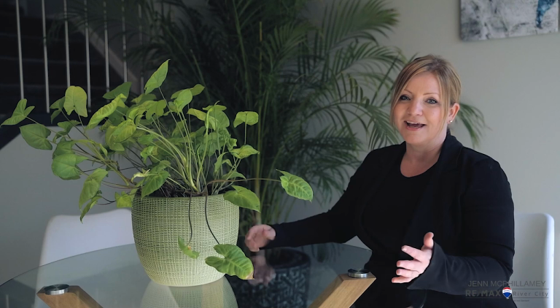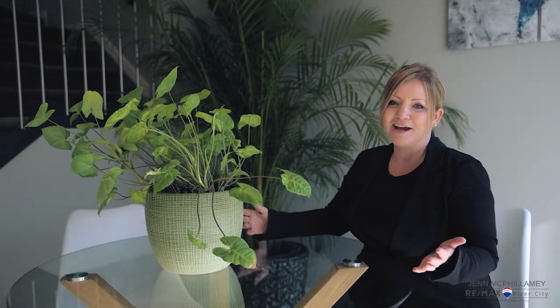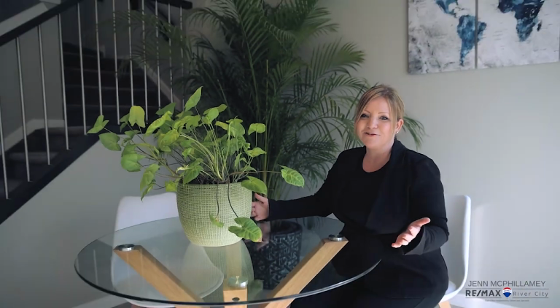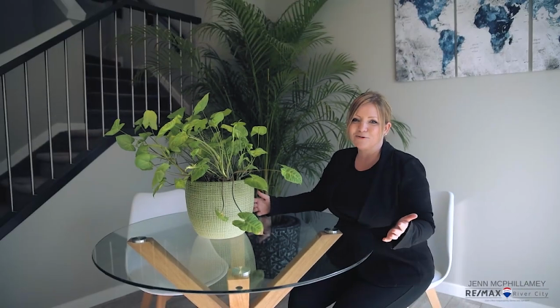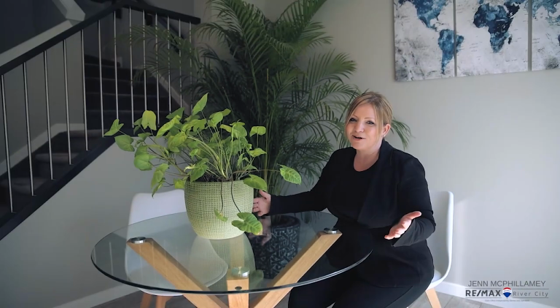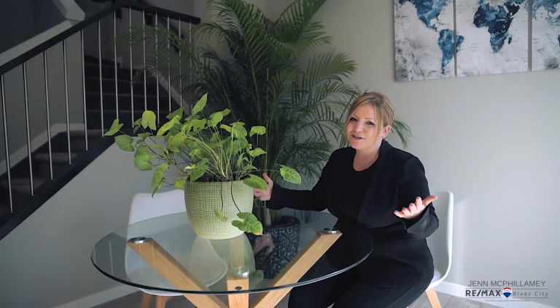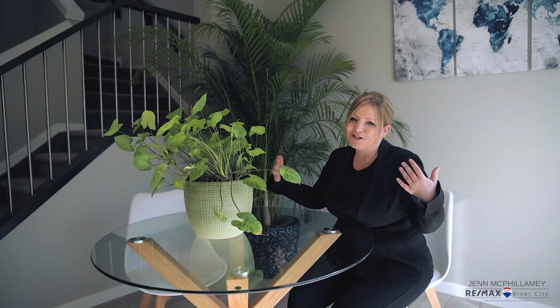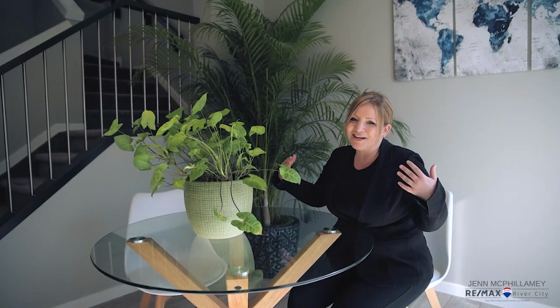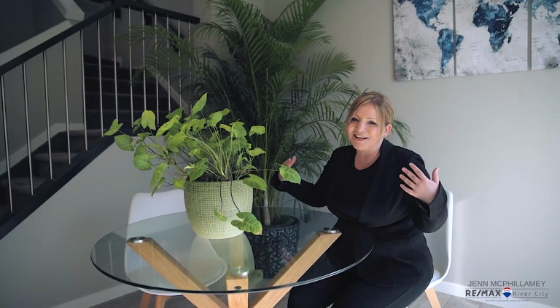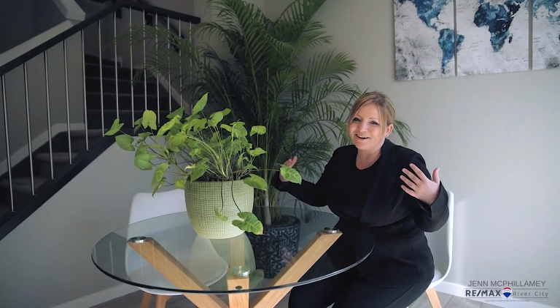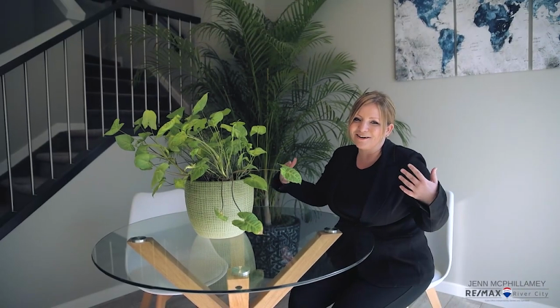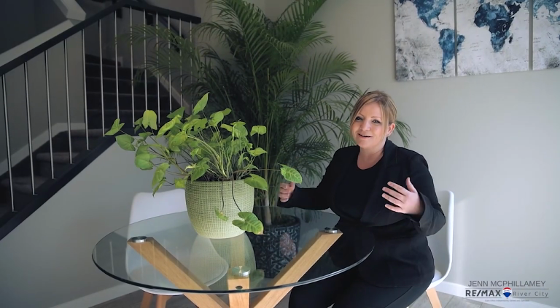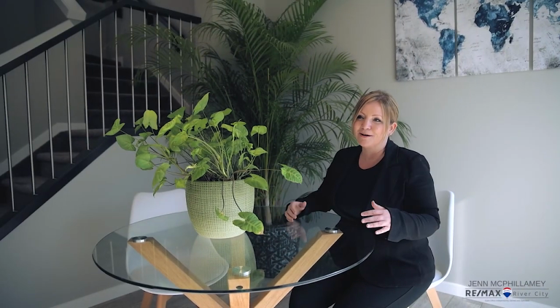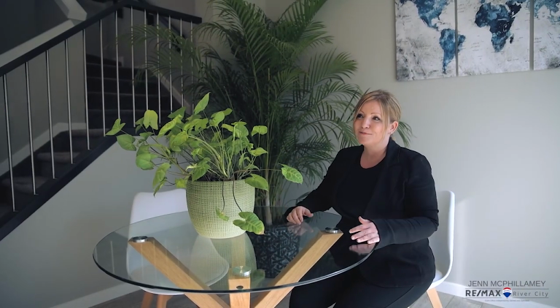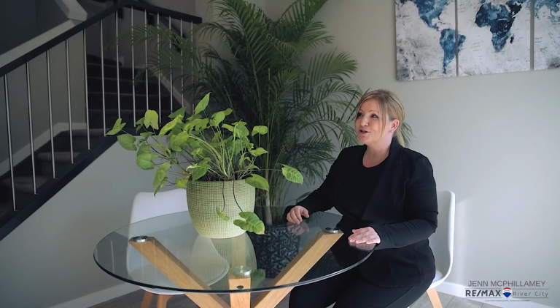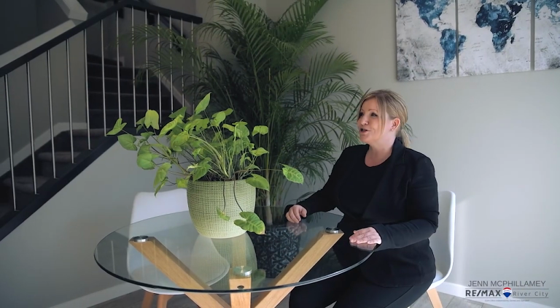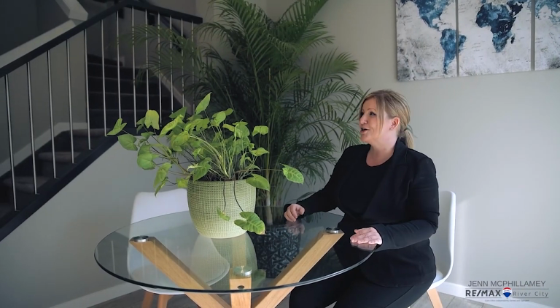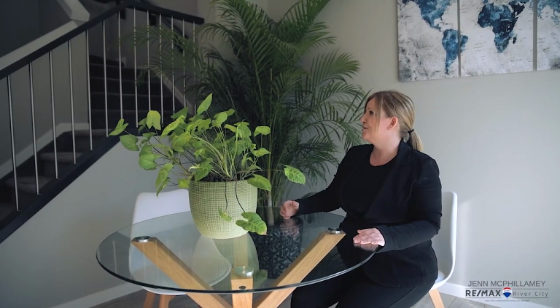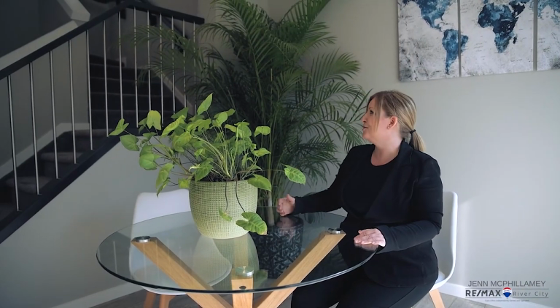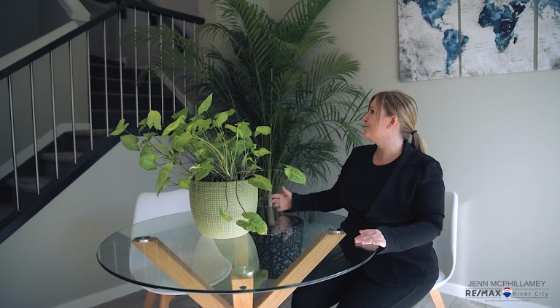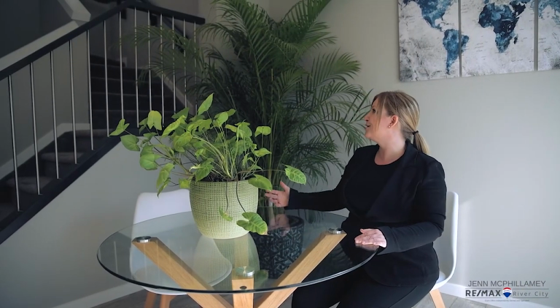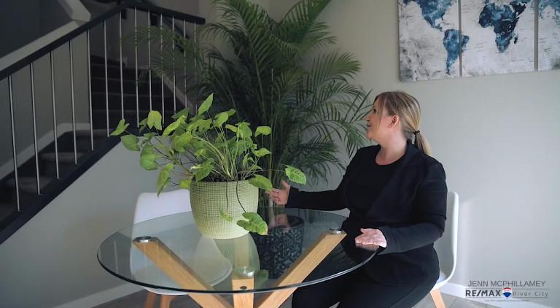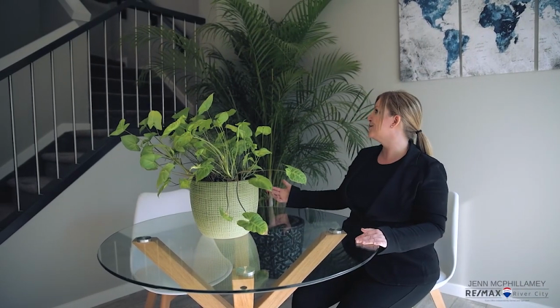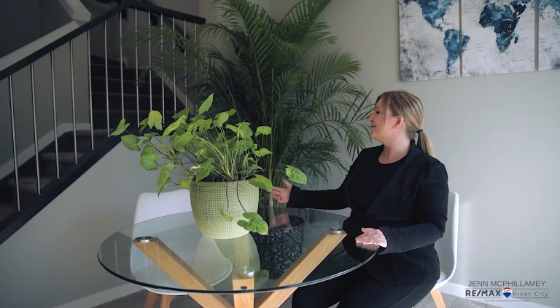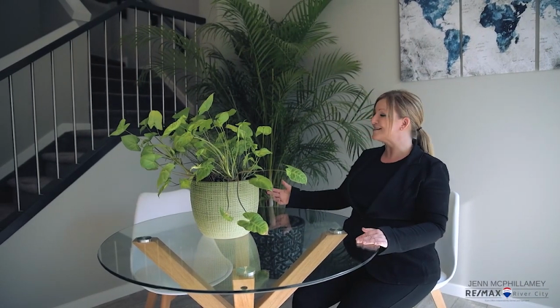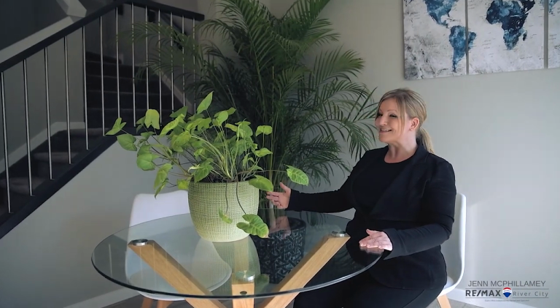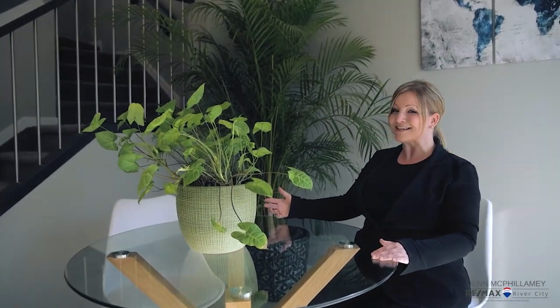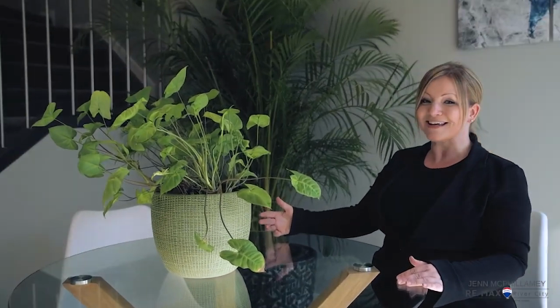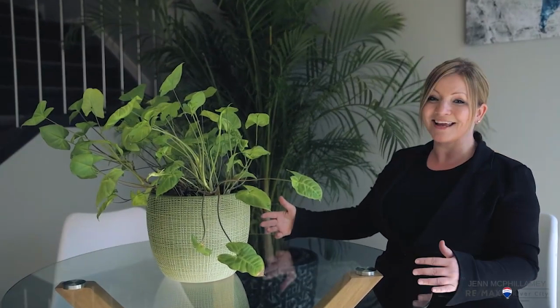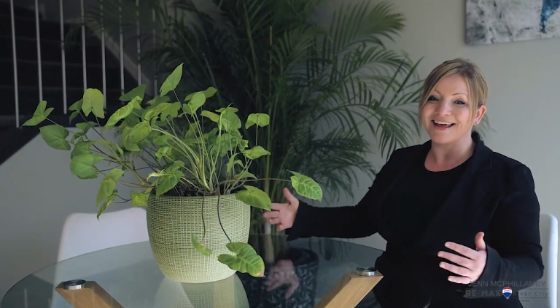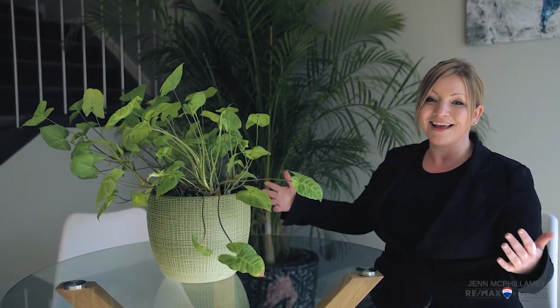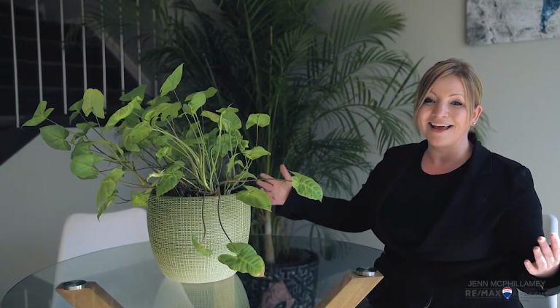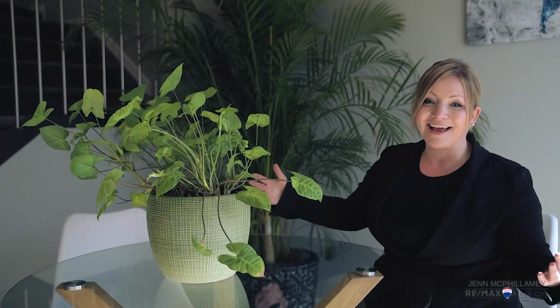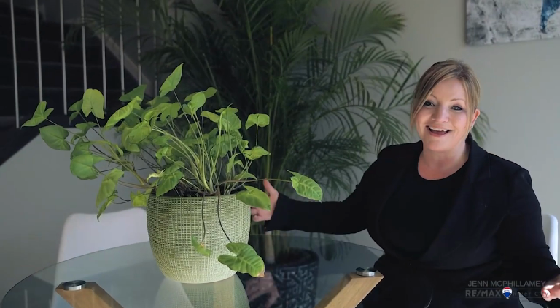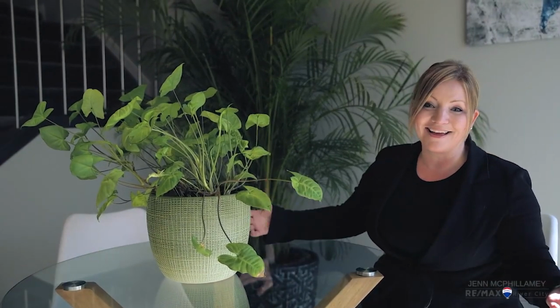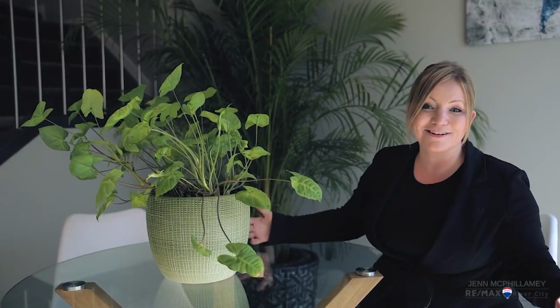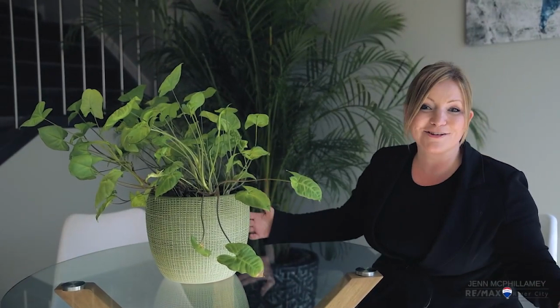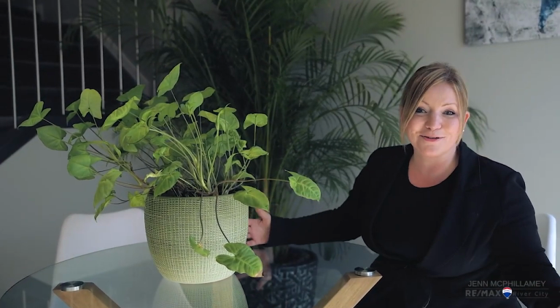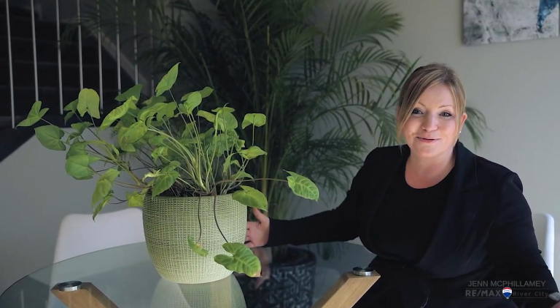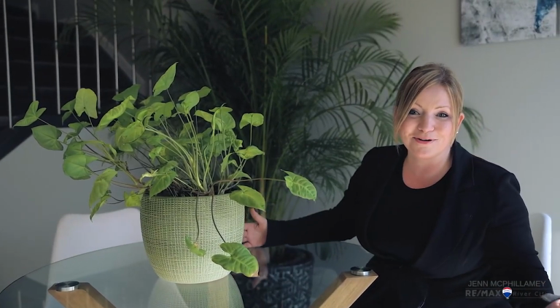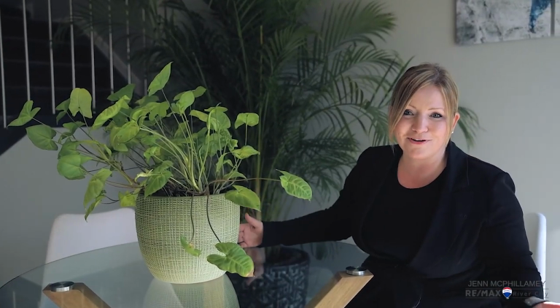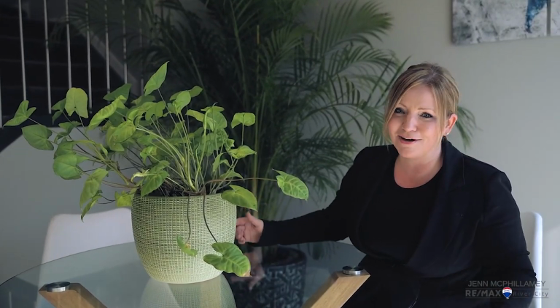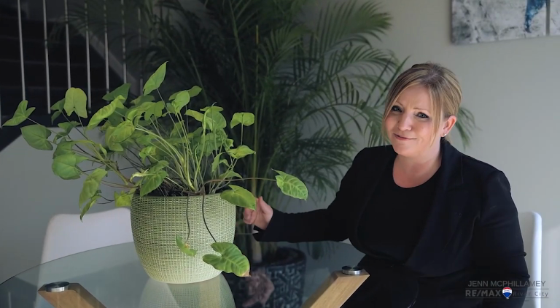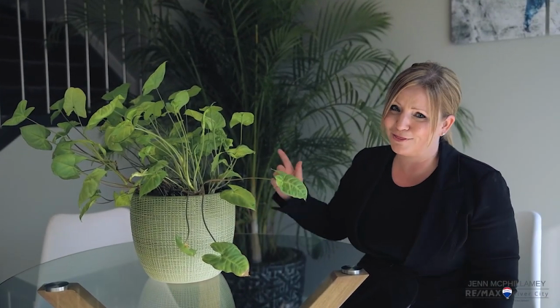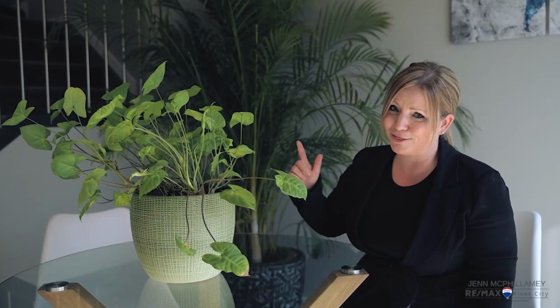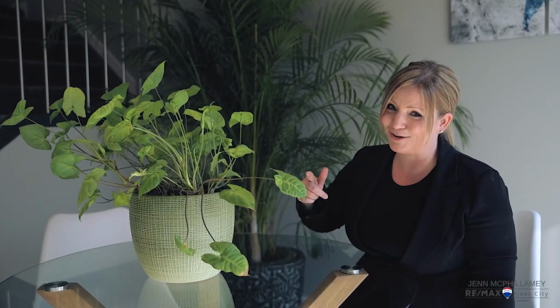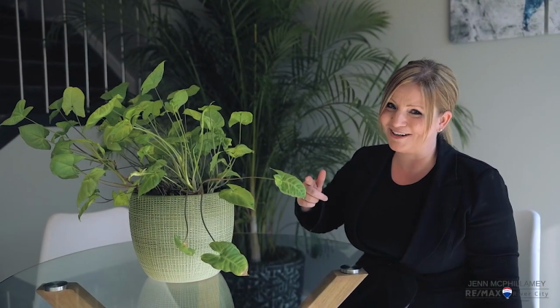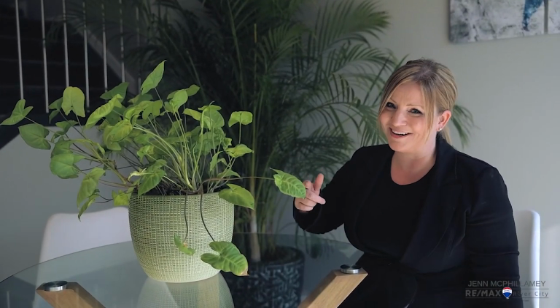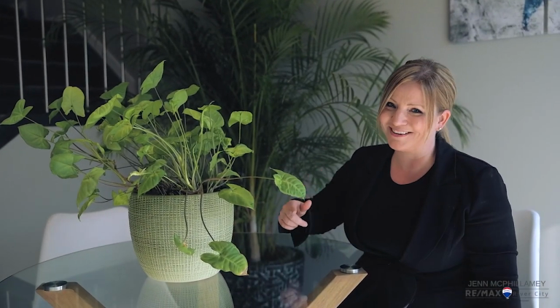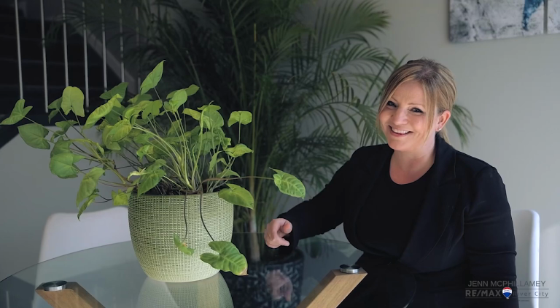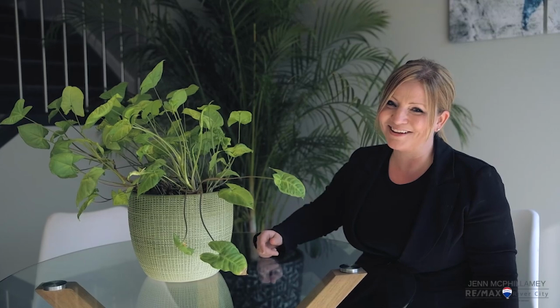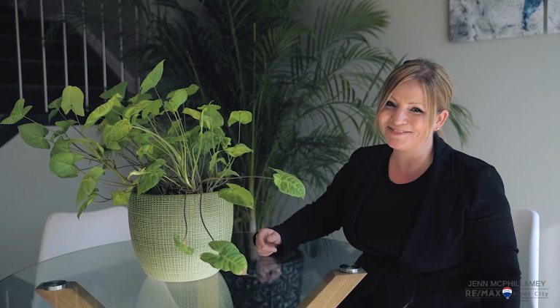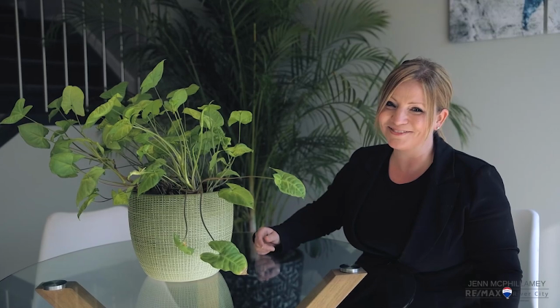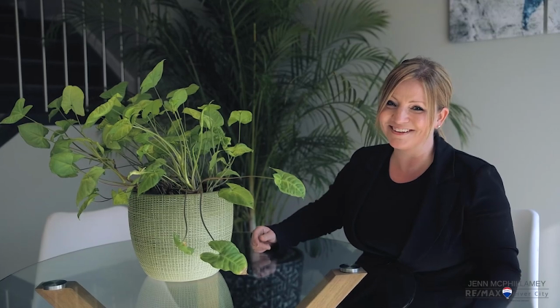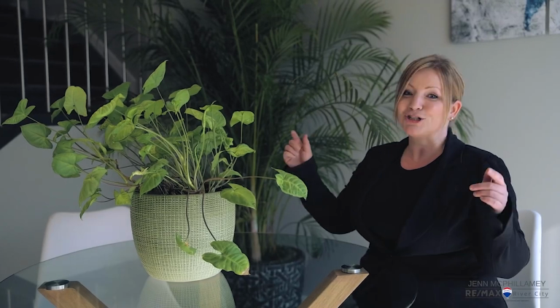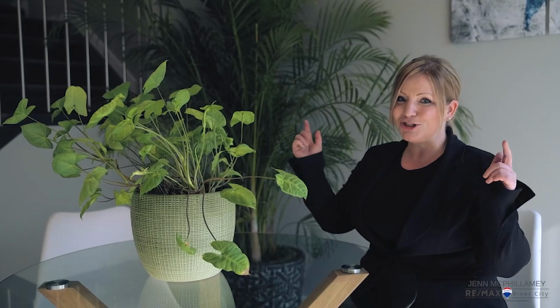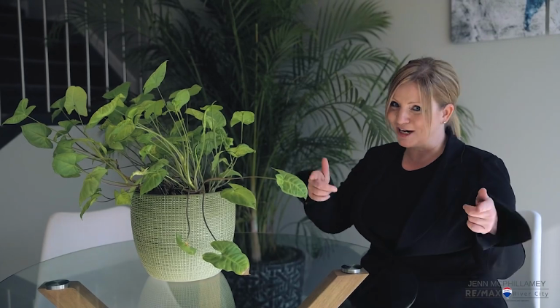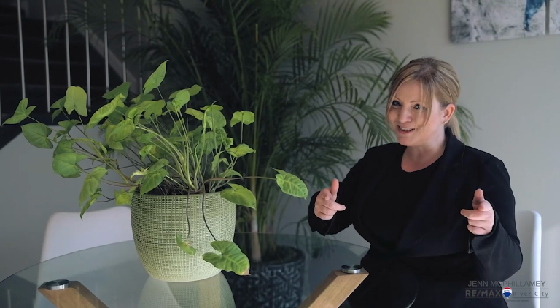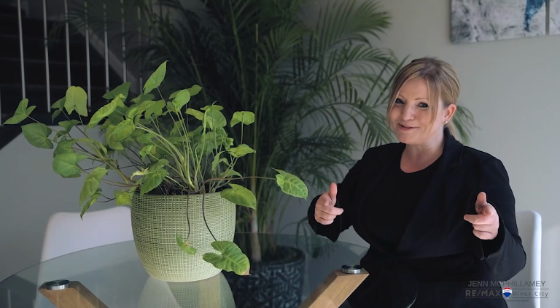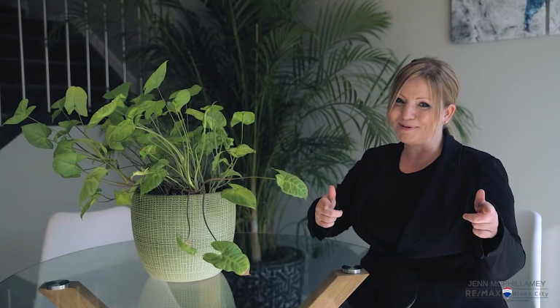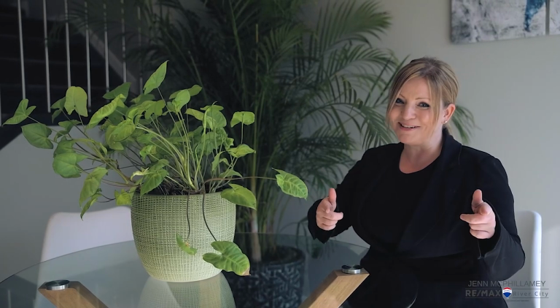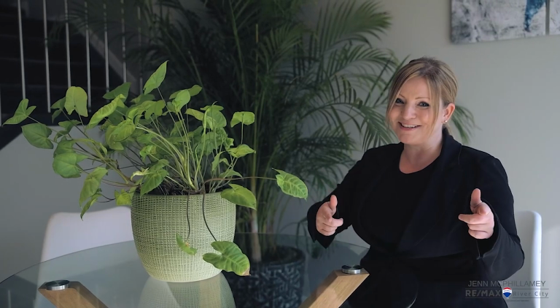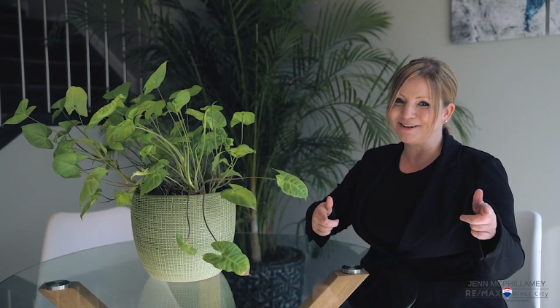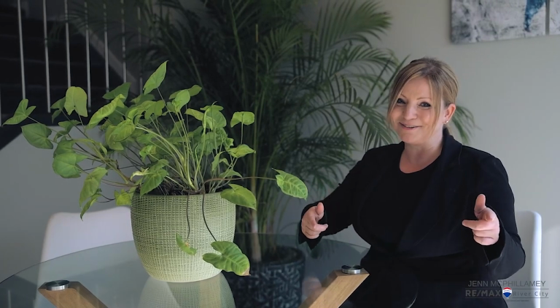Hey everyone, Jen here. Just chilling in my new listing at 235 39th Ave. Check this place out.